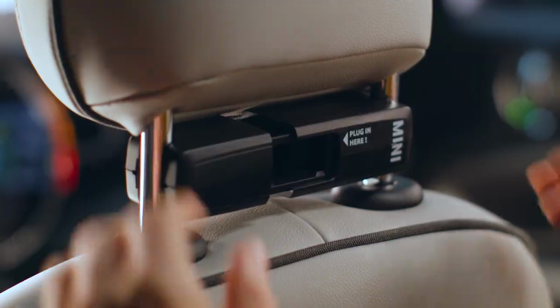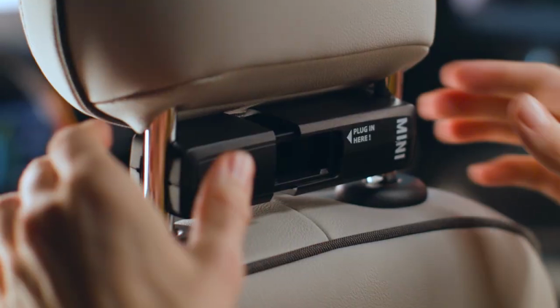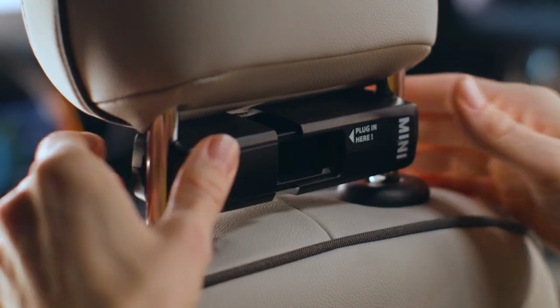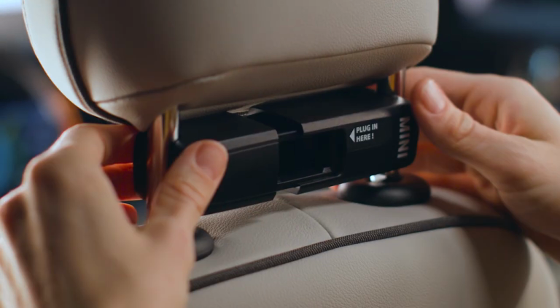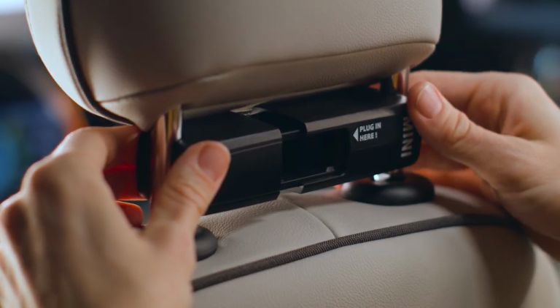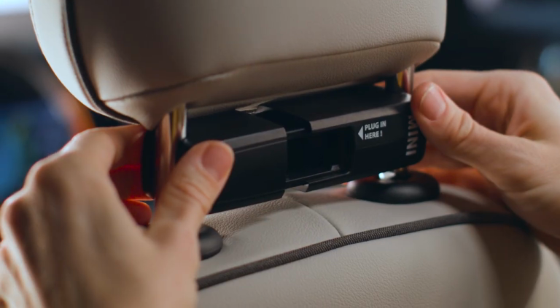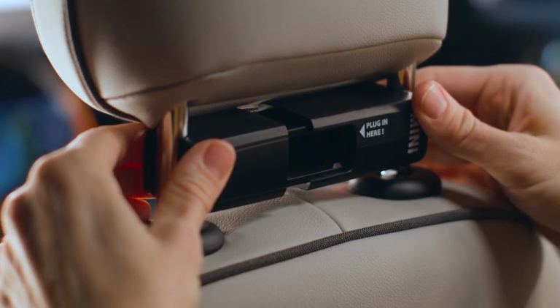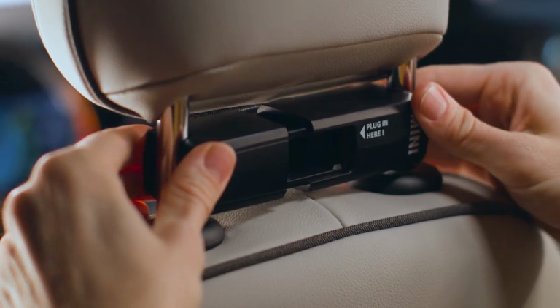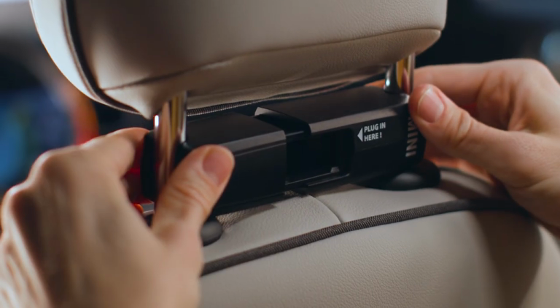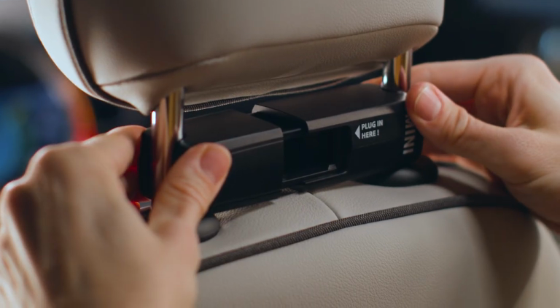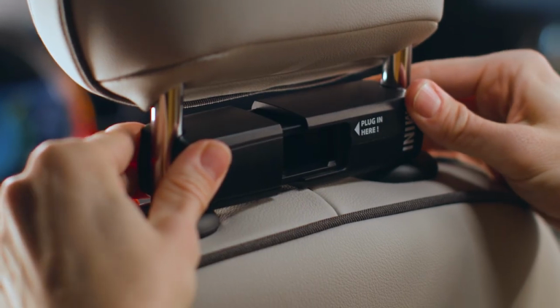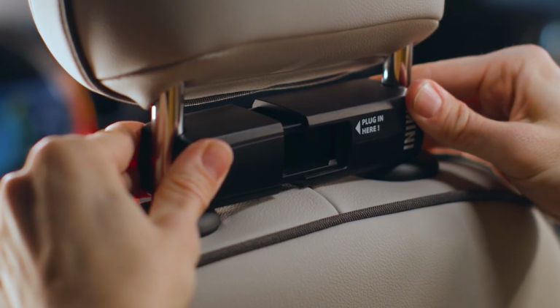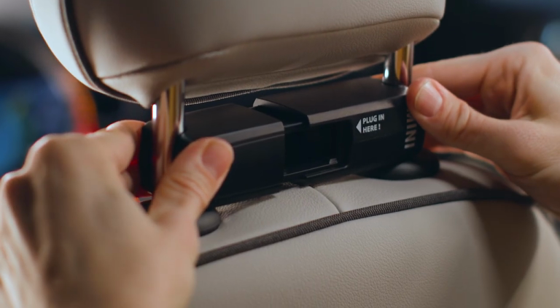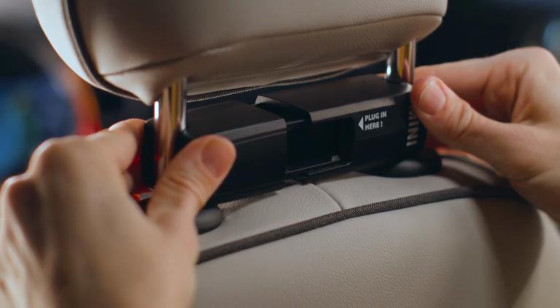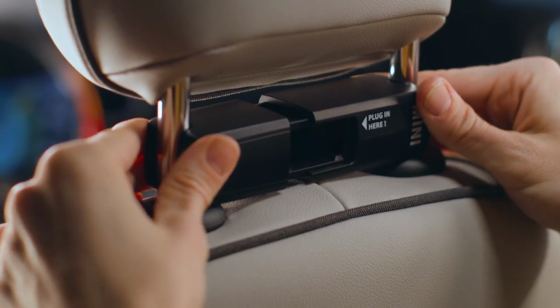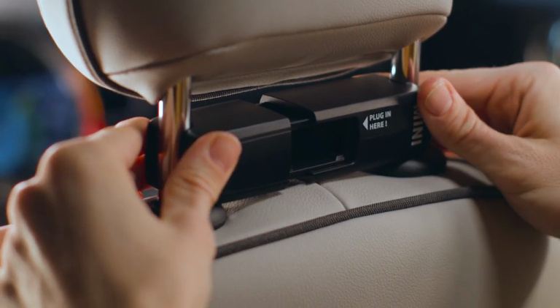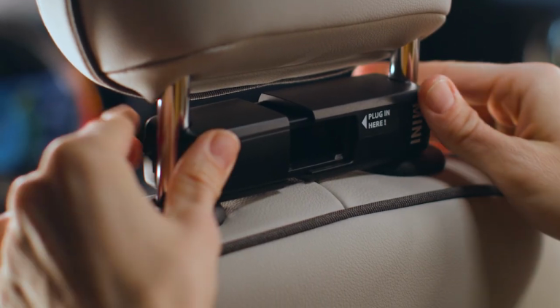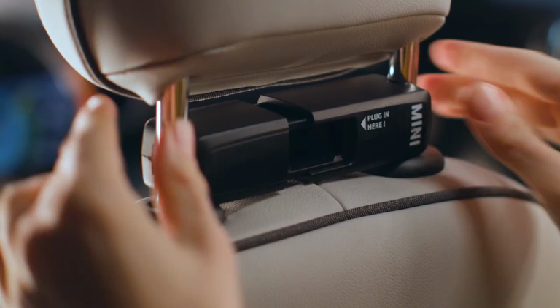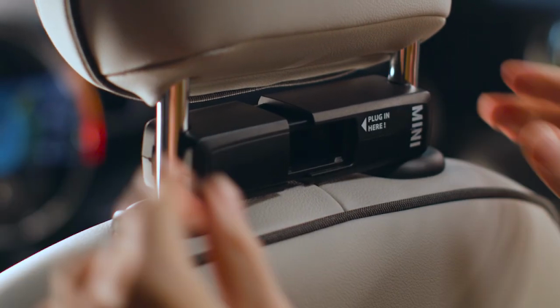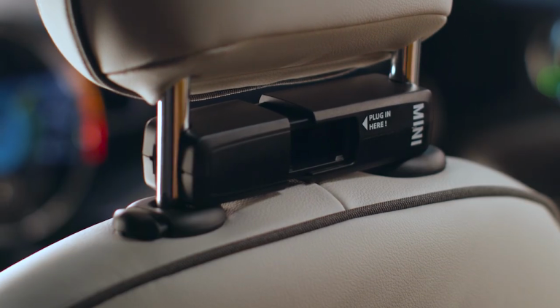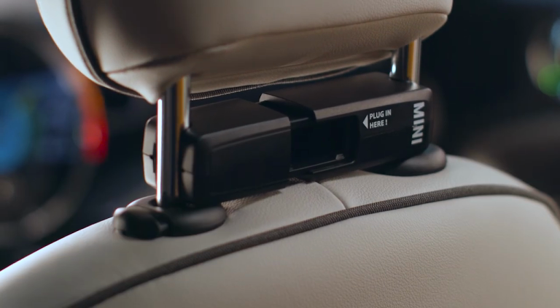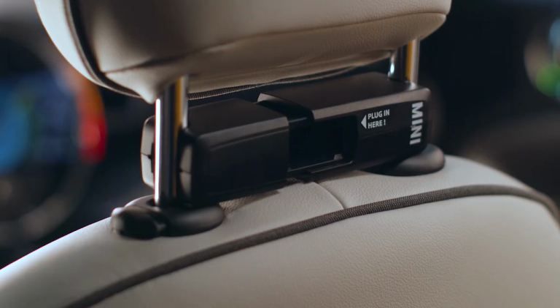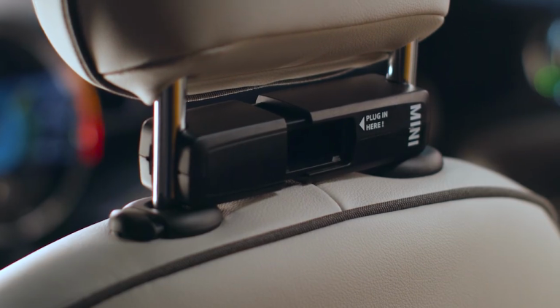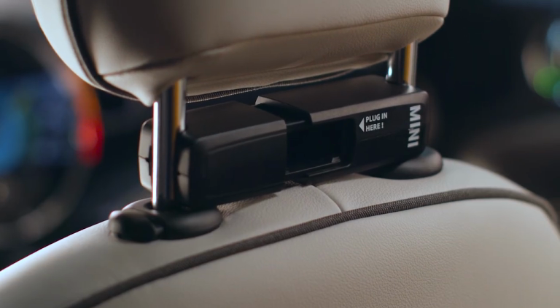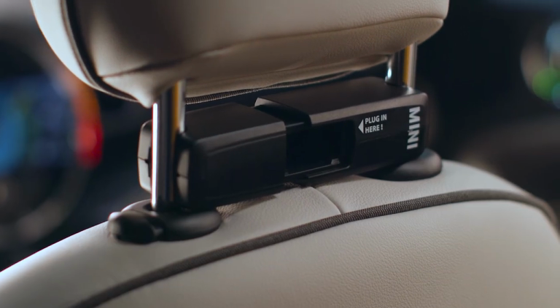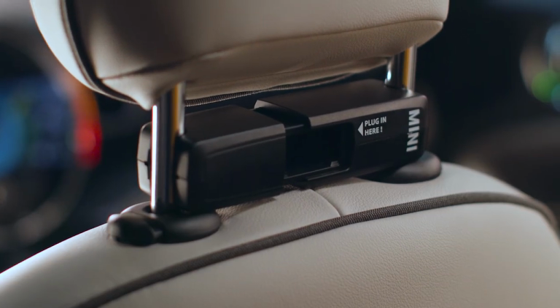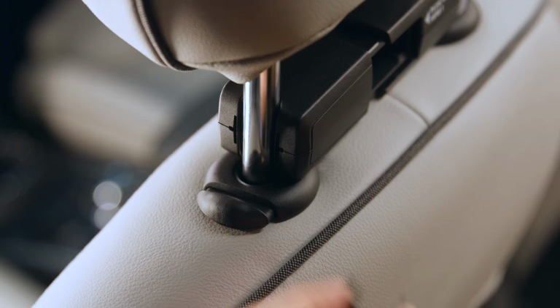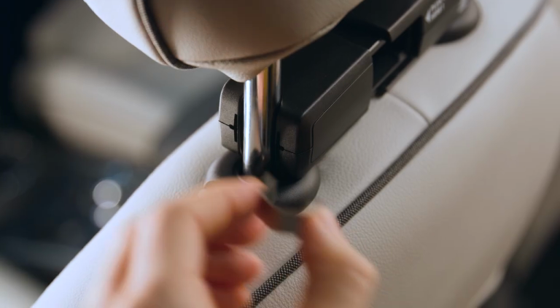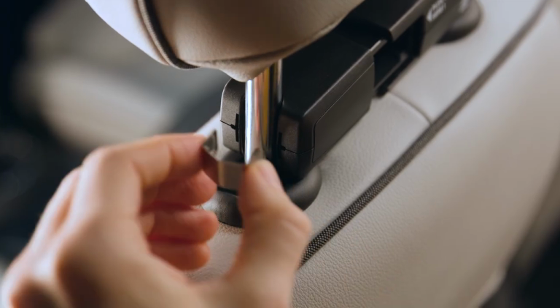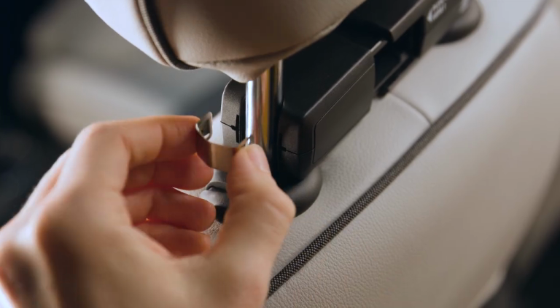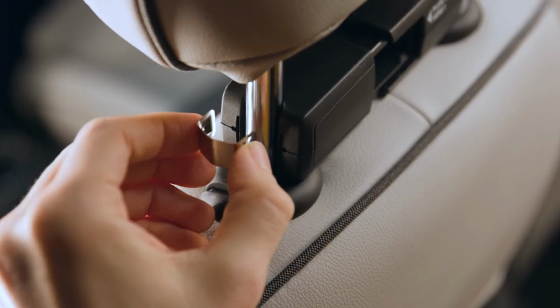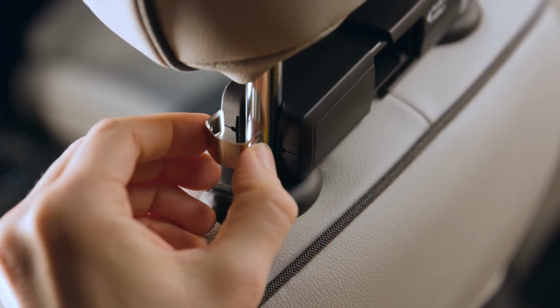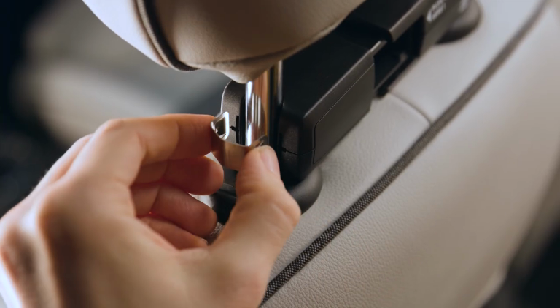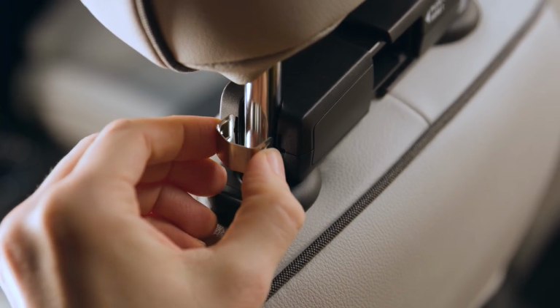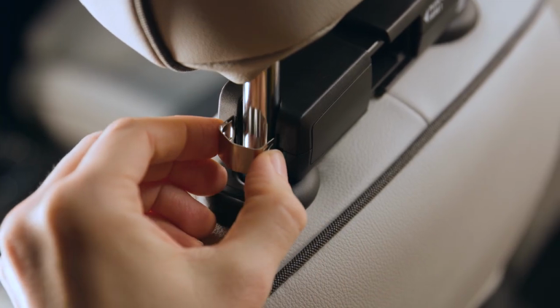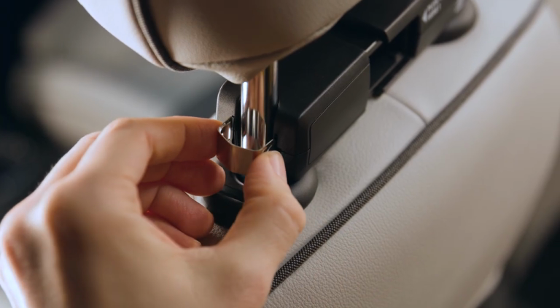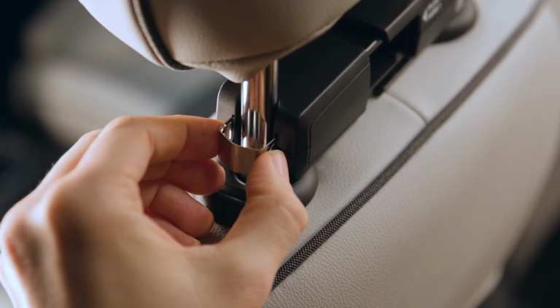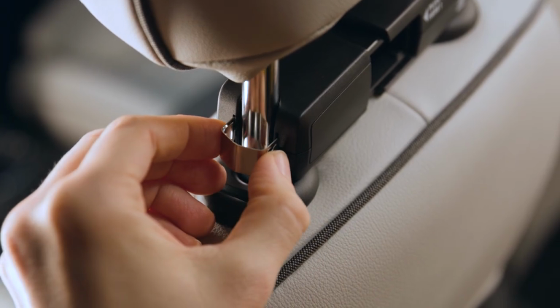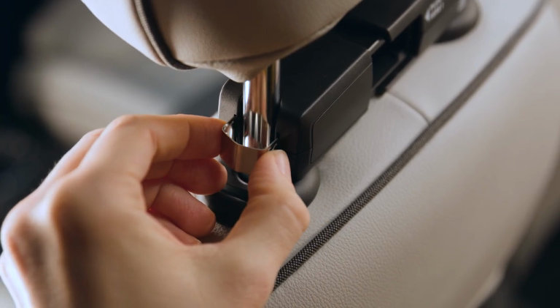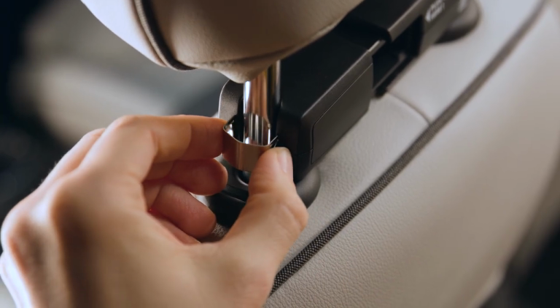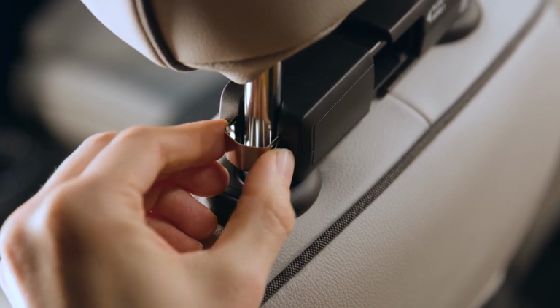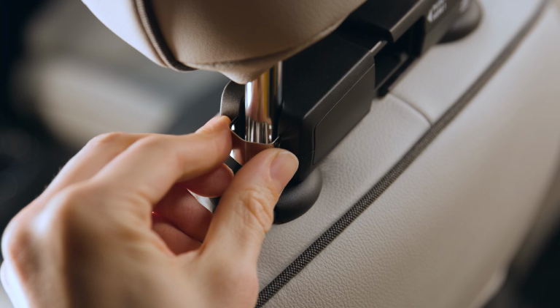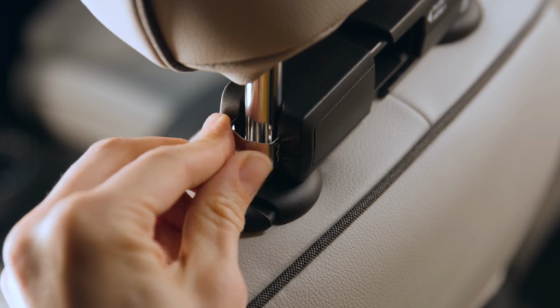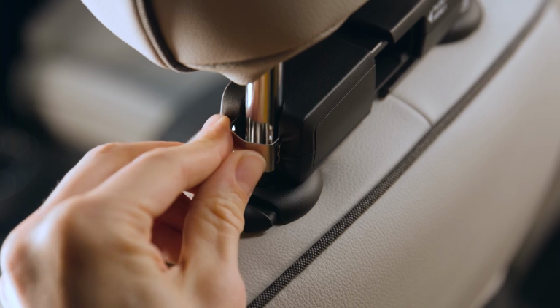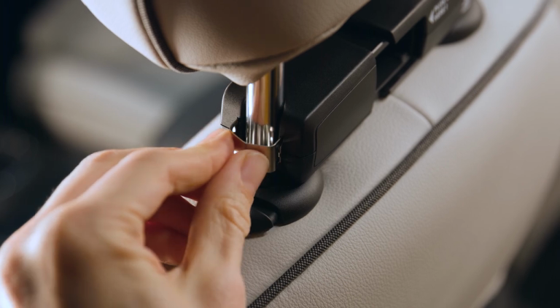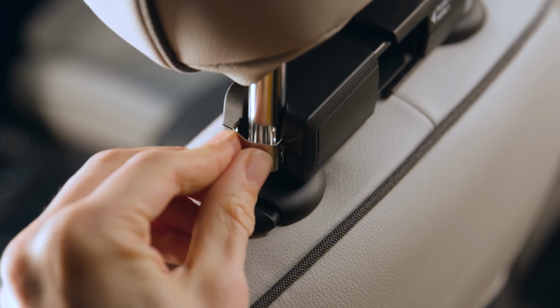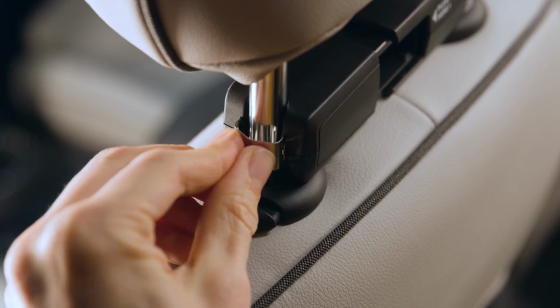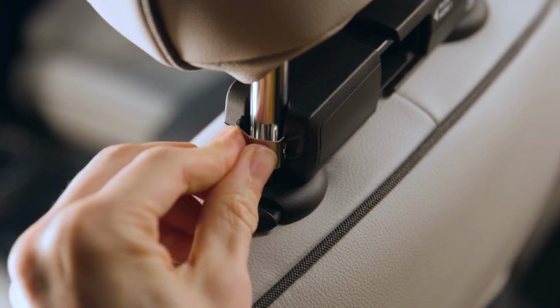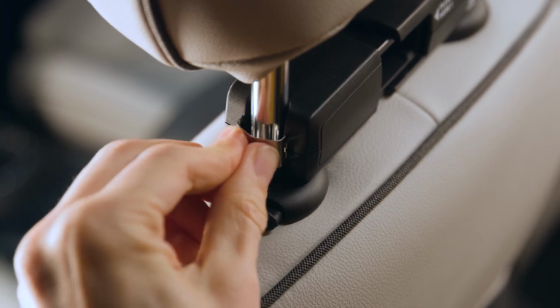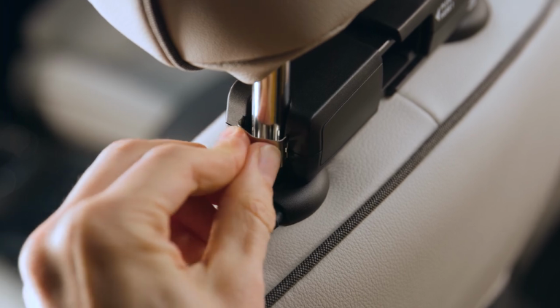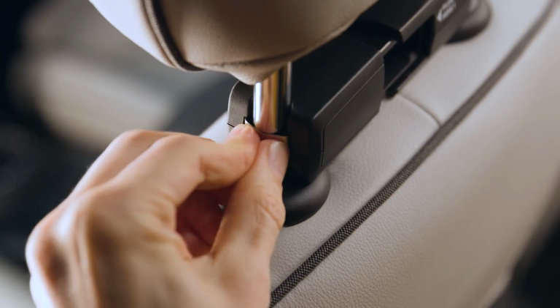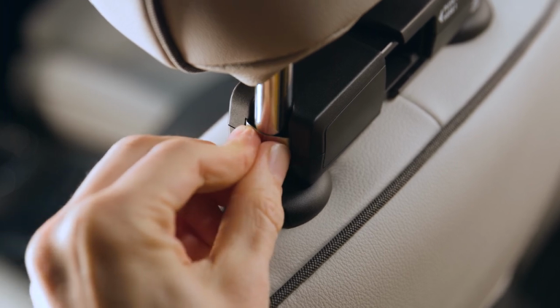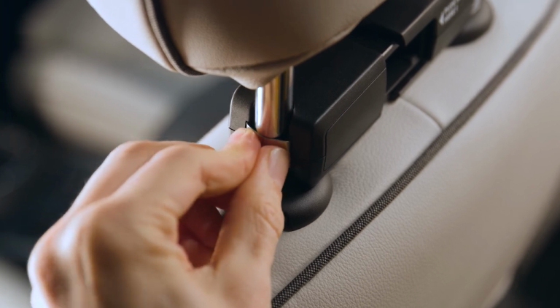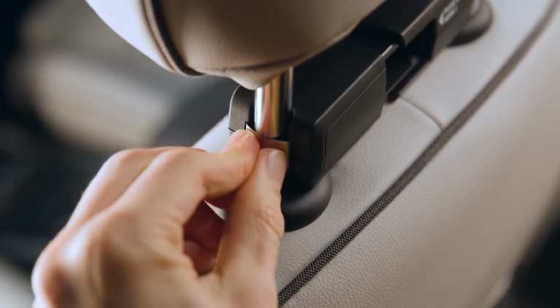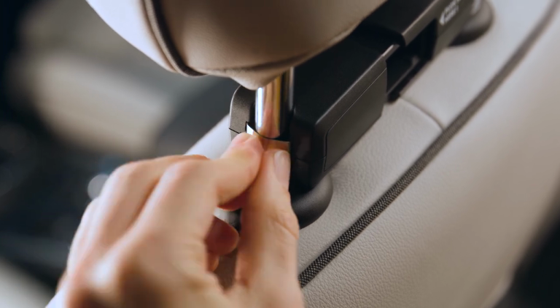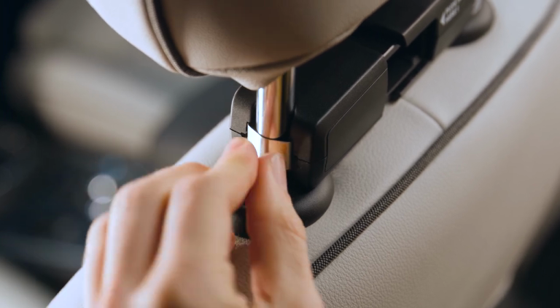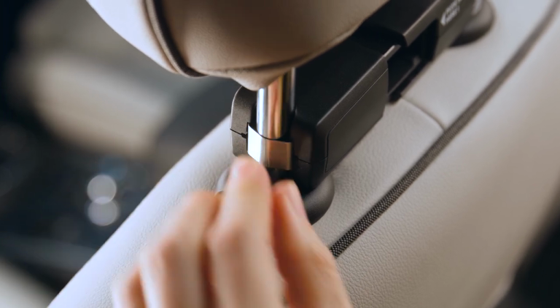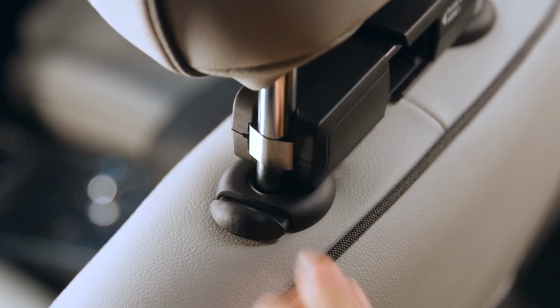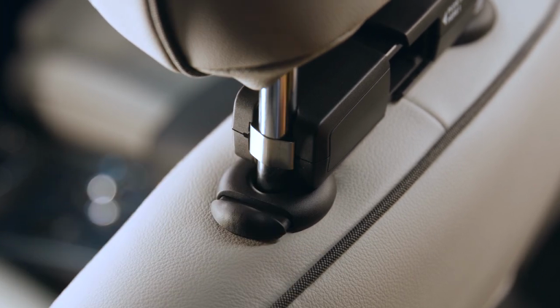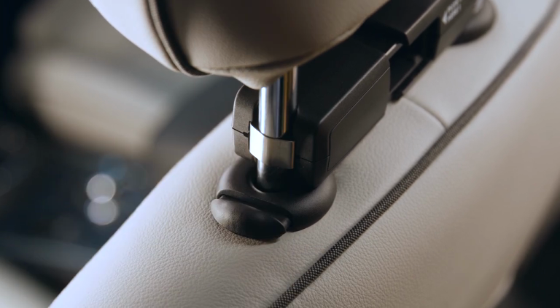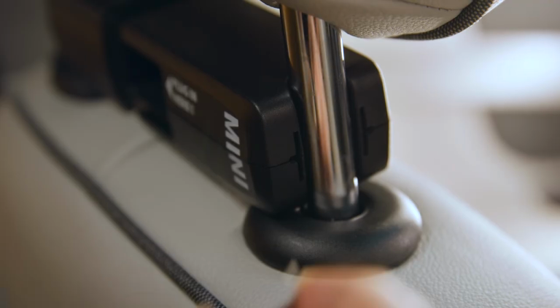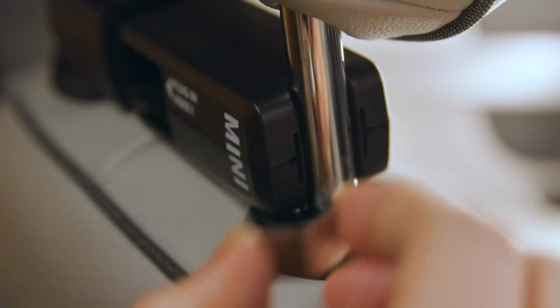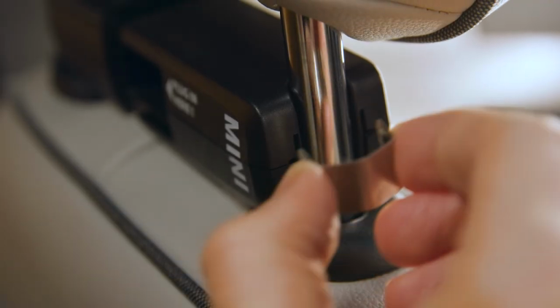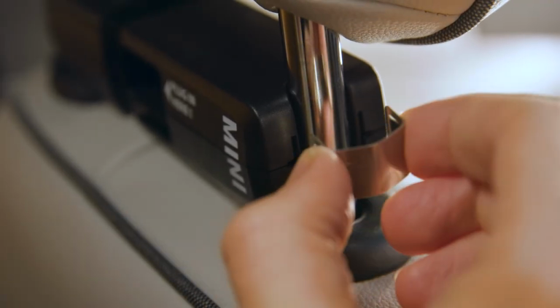Adjust the base carrier level on the headrest feet and push the clips around the headrest feet into the carrier's groove until they audibly engage.